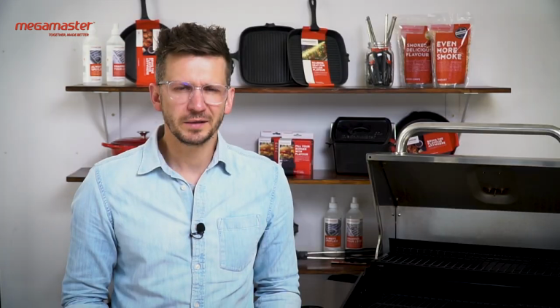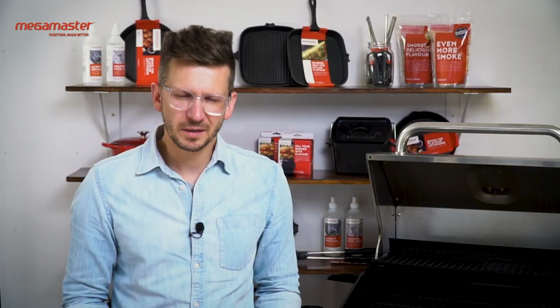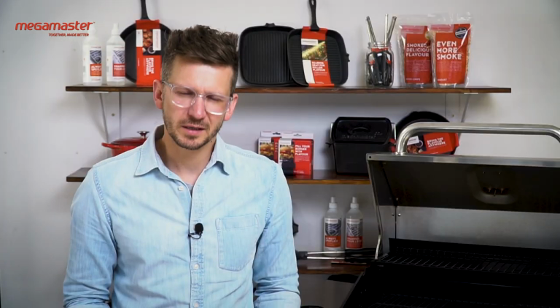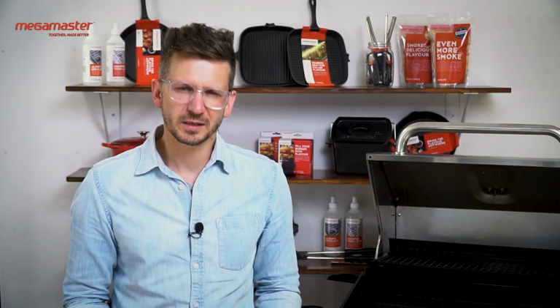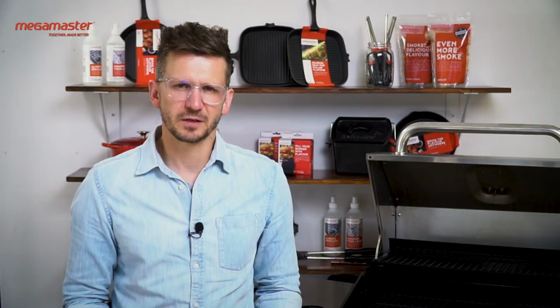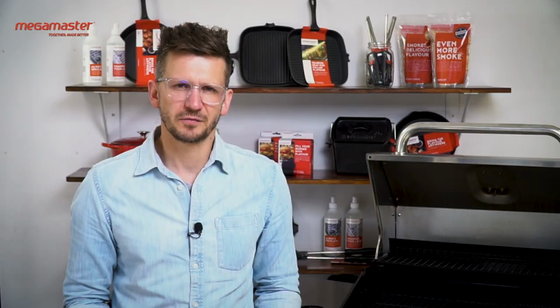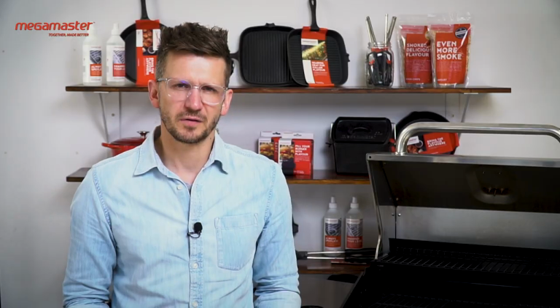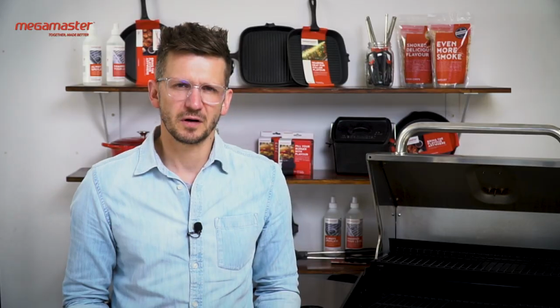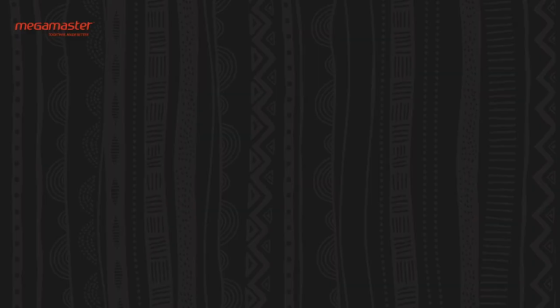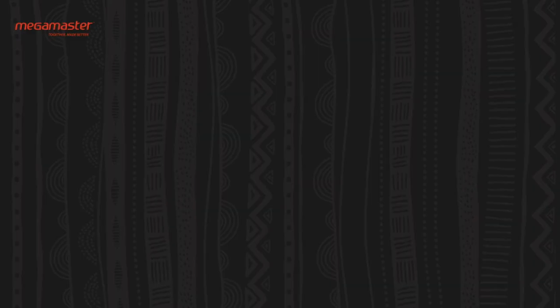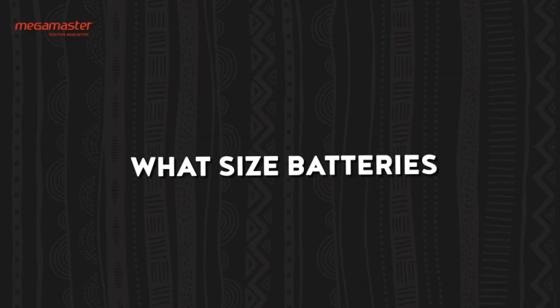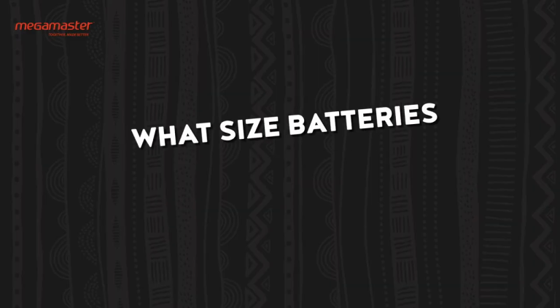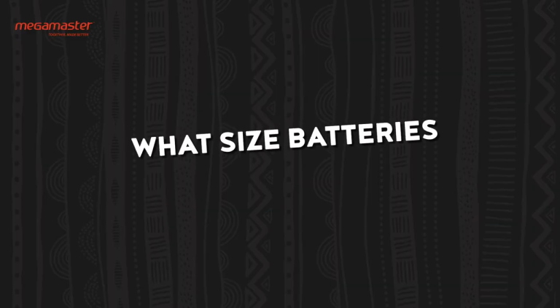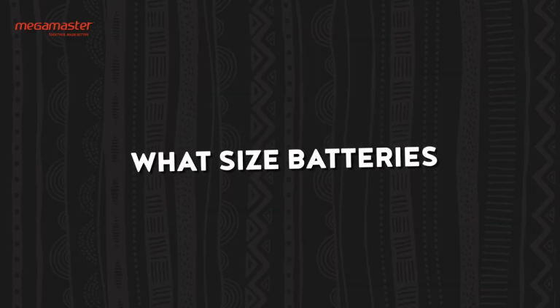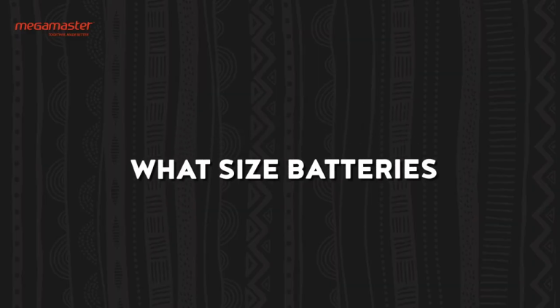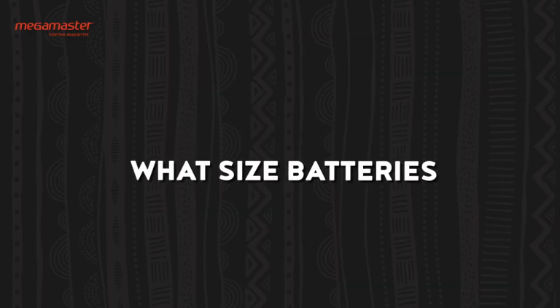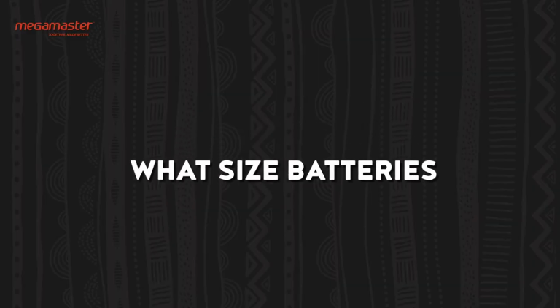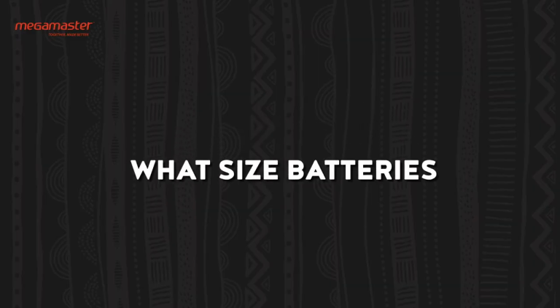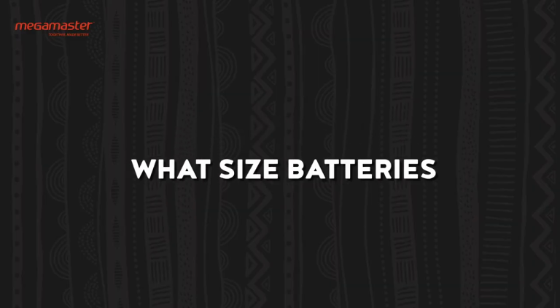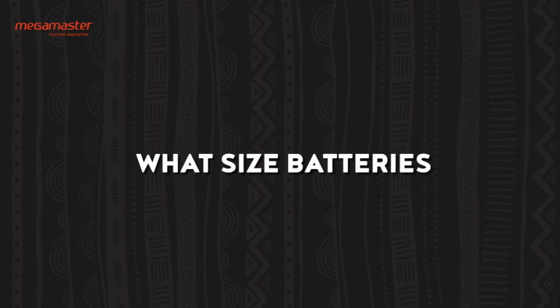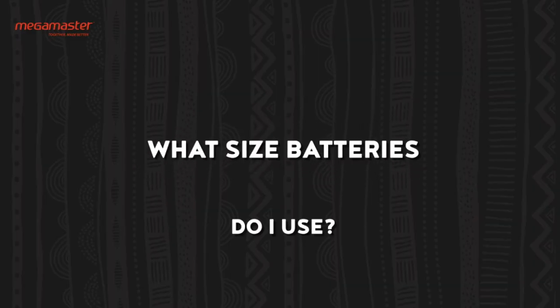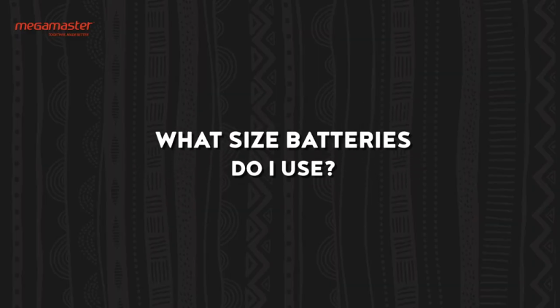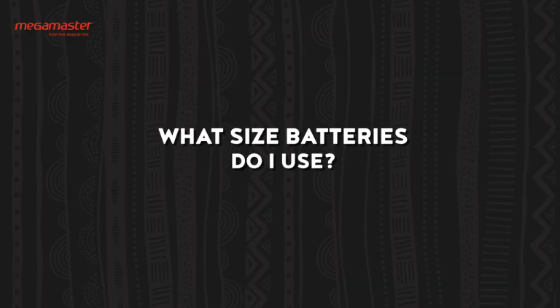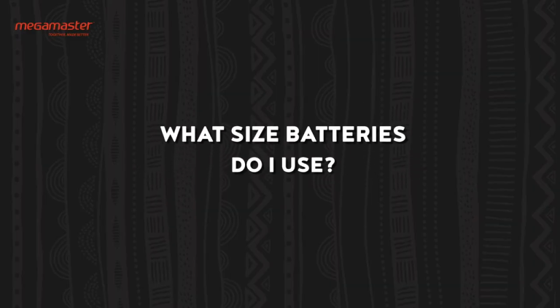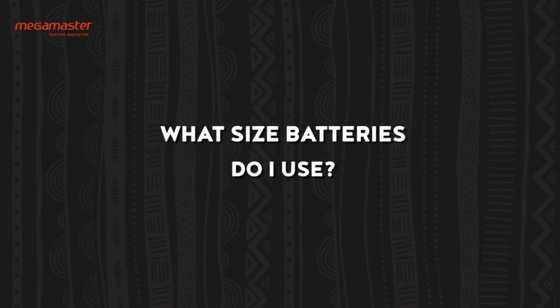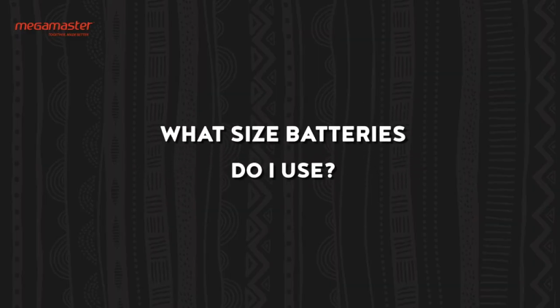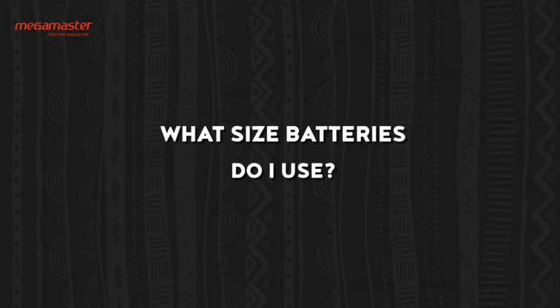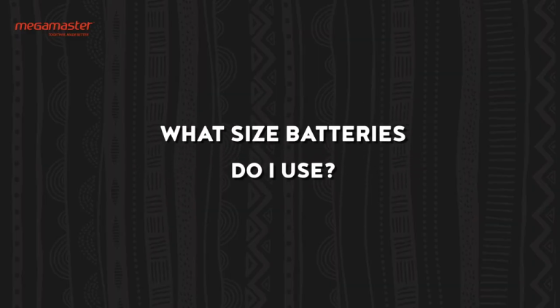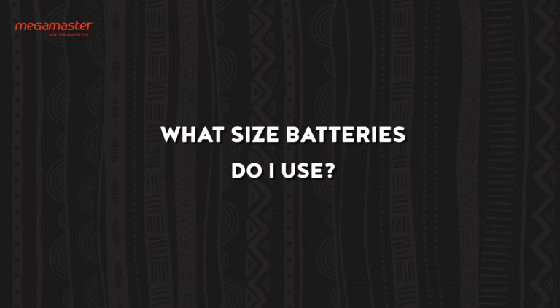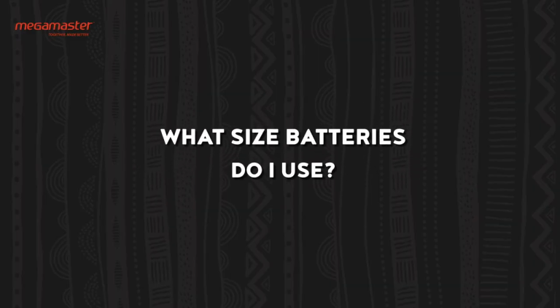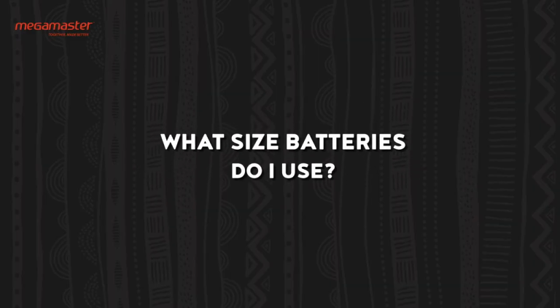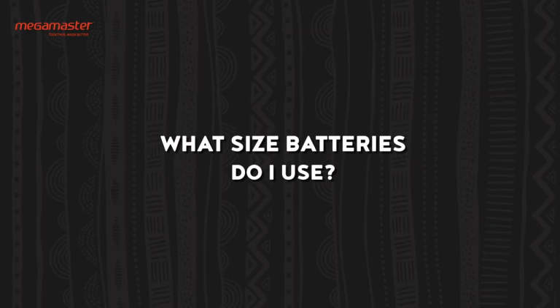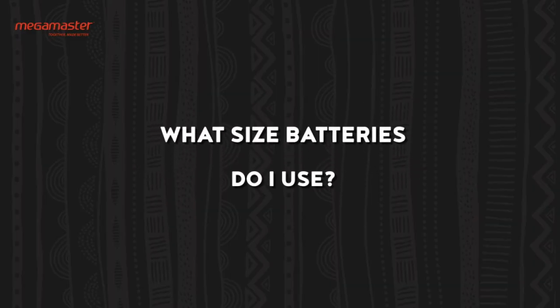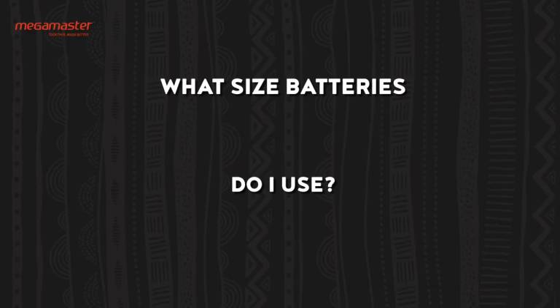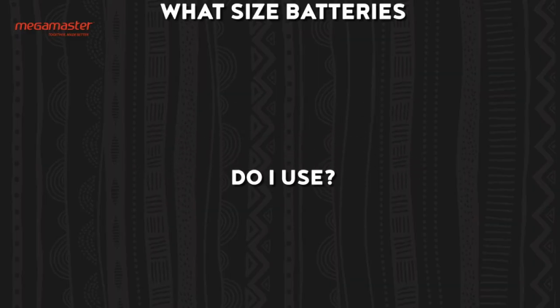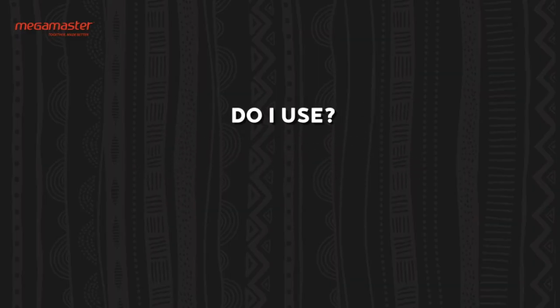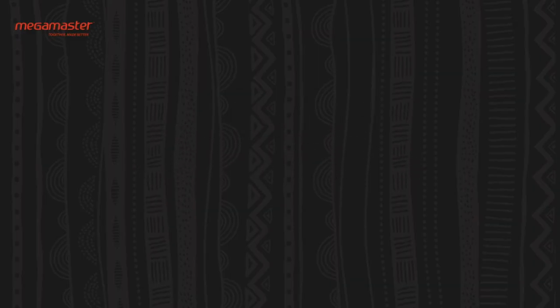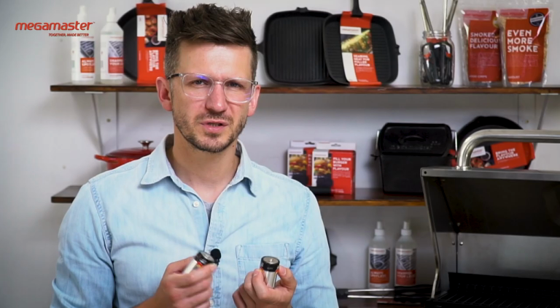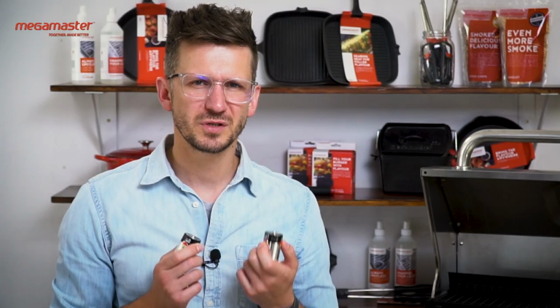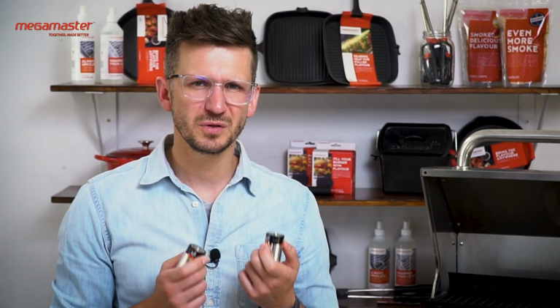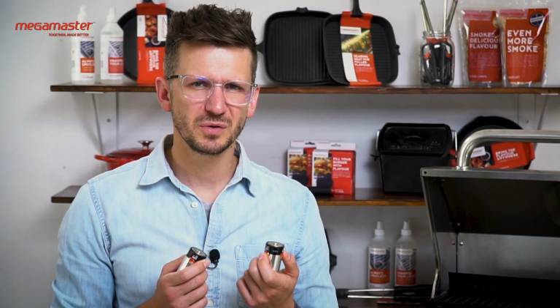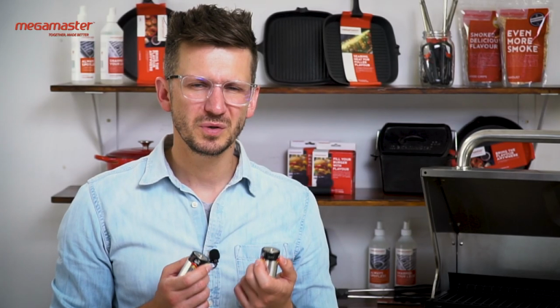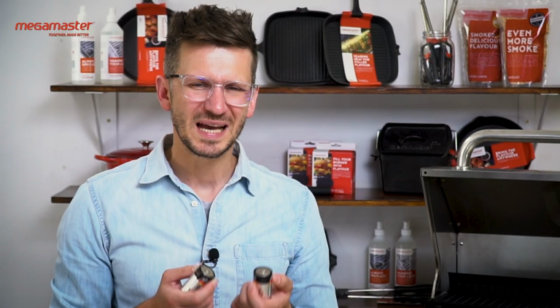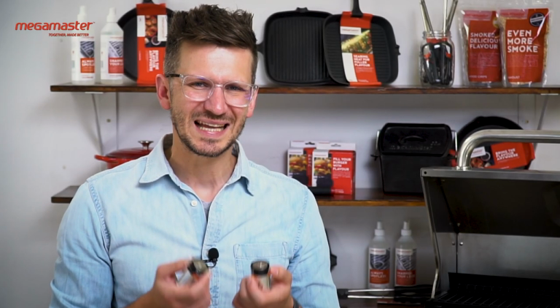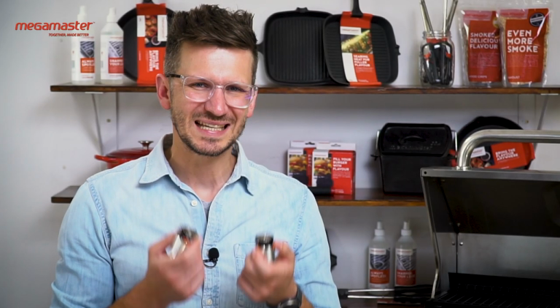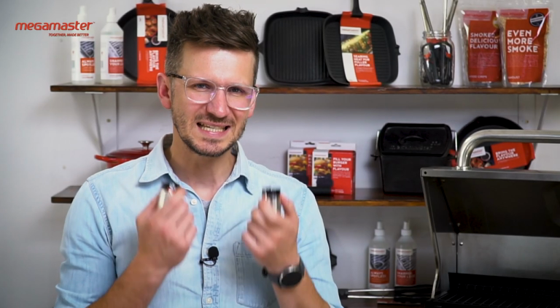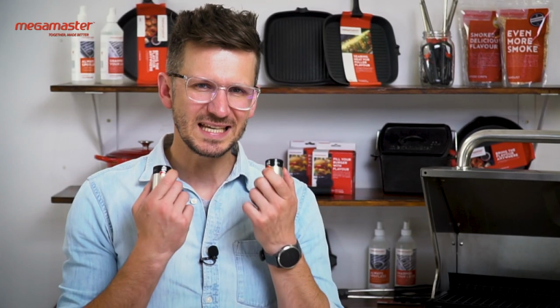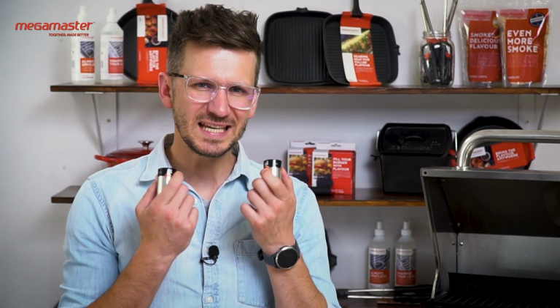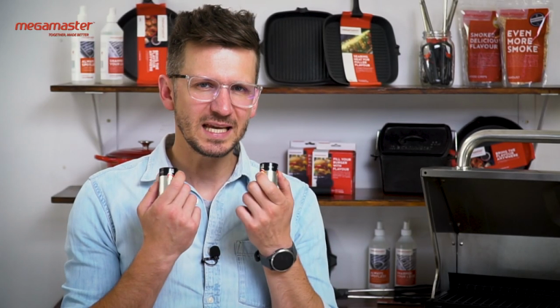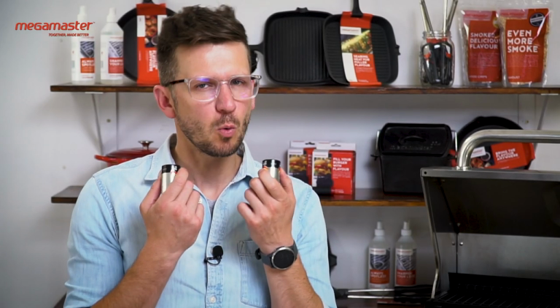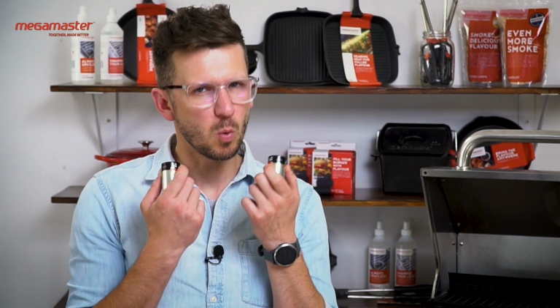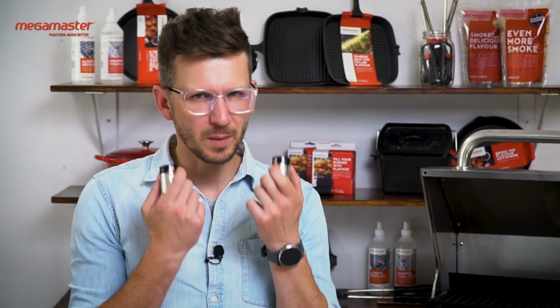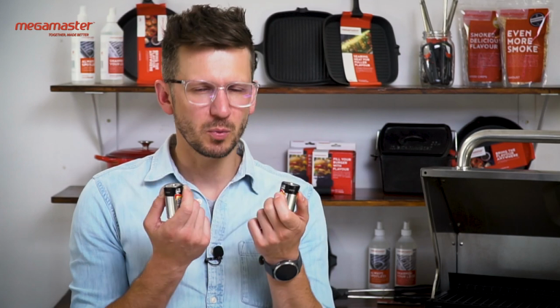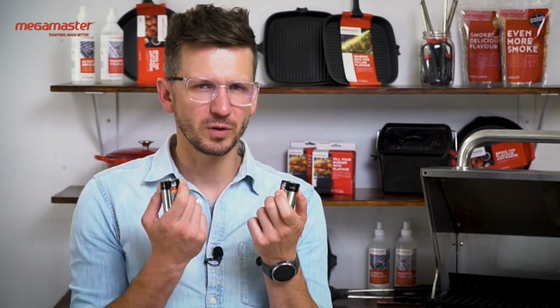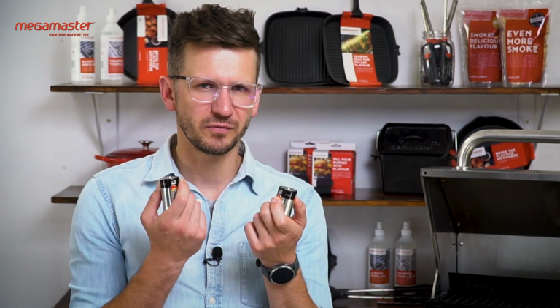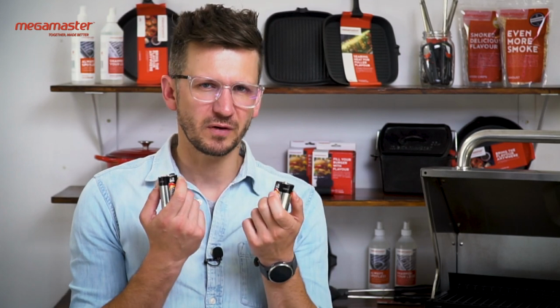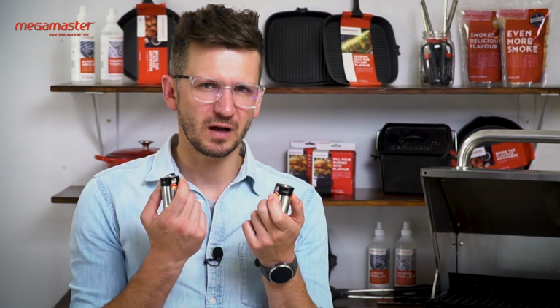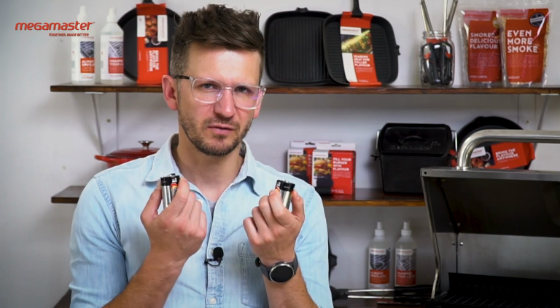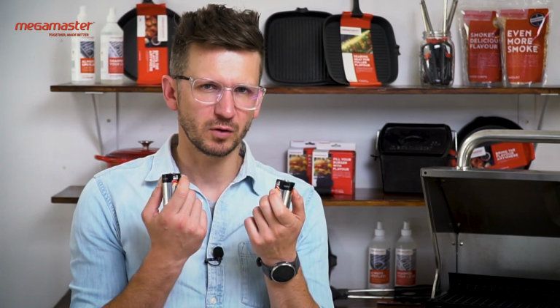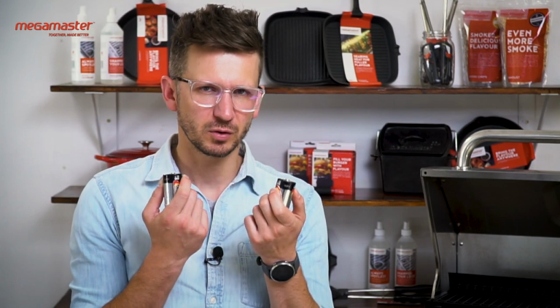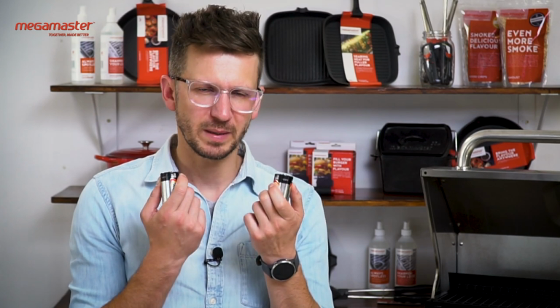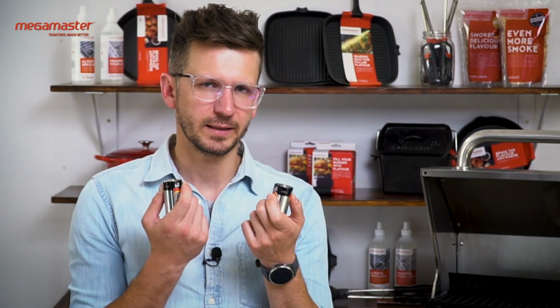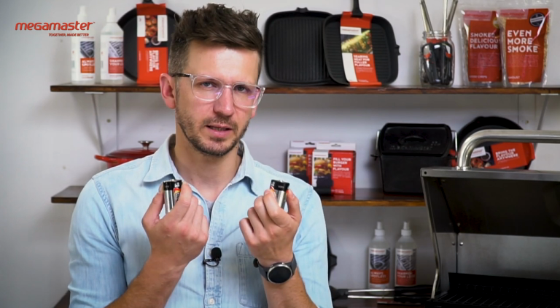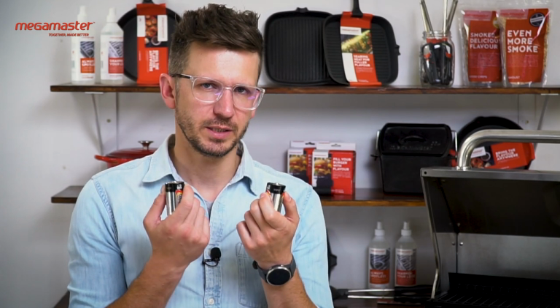Hendrik het gevra — what size batteries do I use? Use two D 1.5 volt batteries.